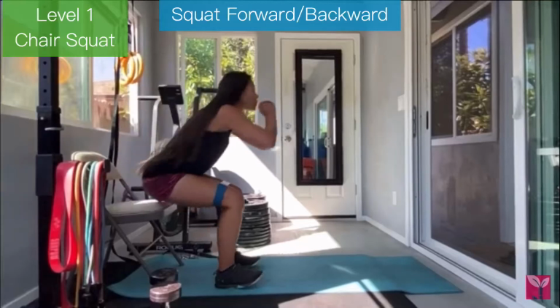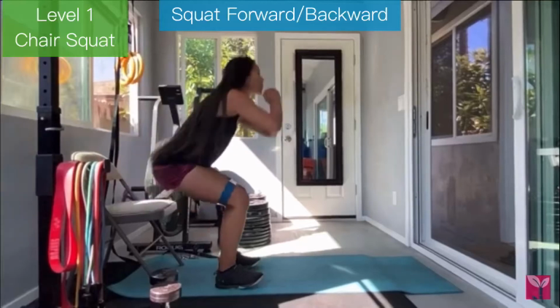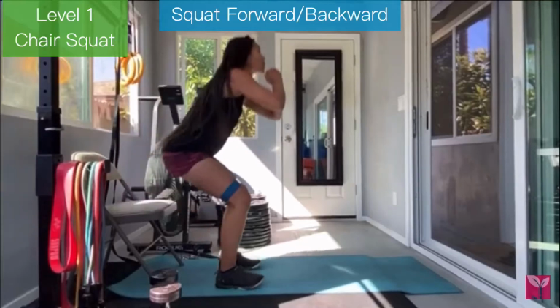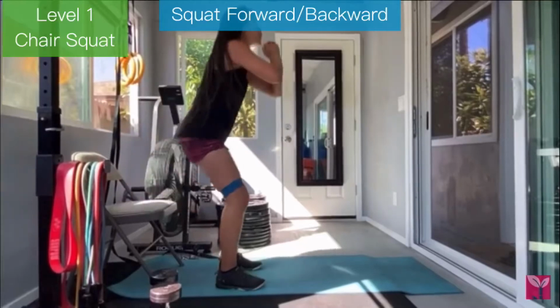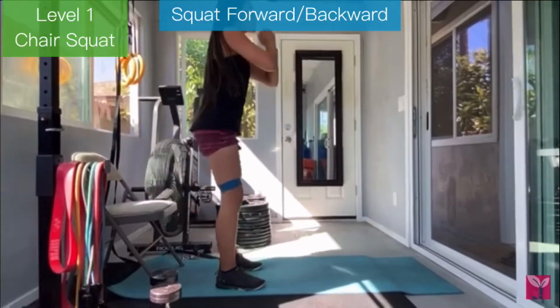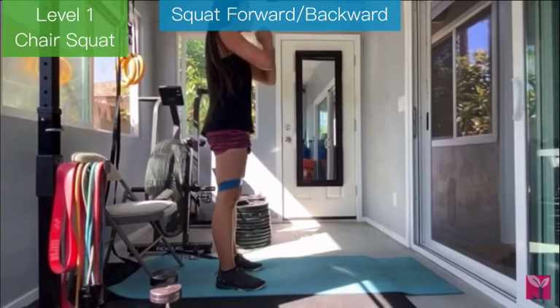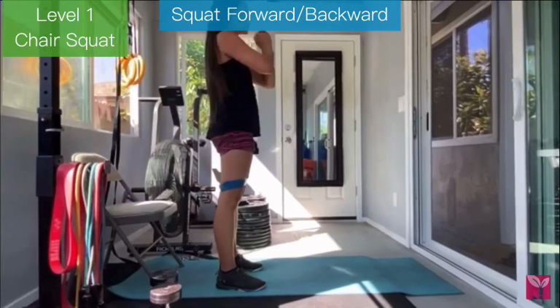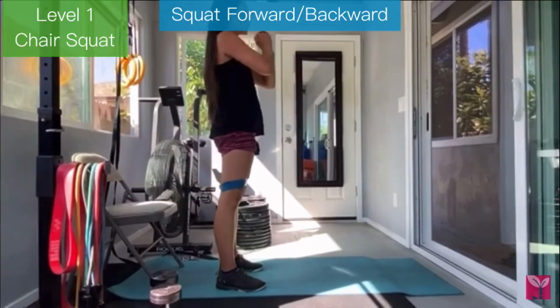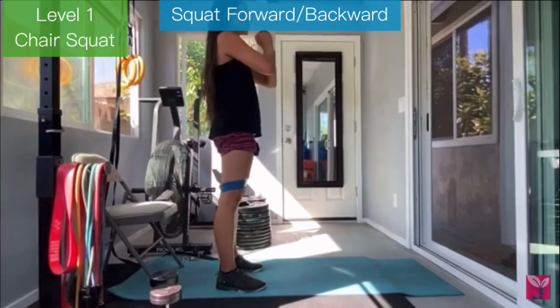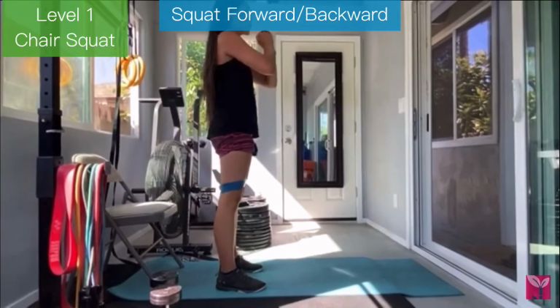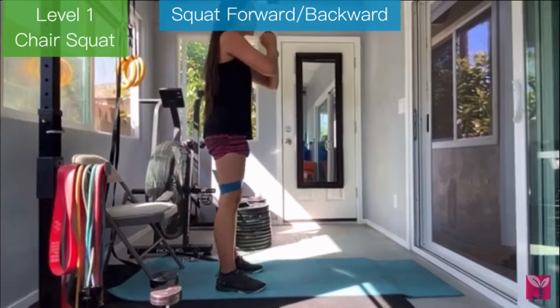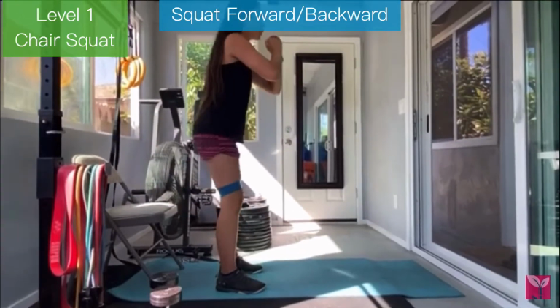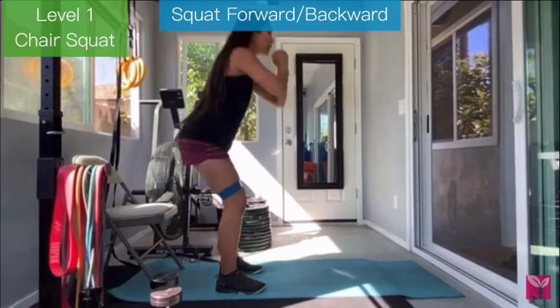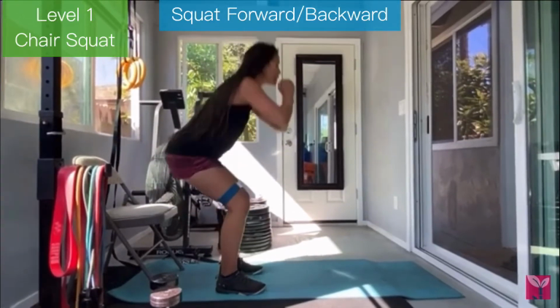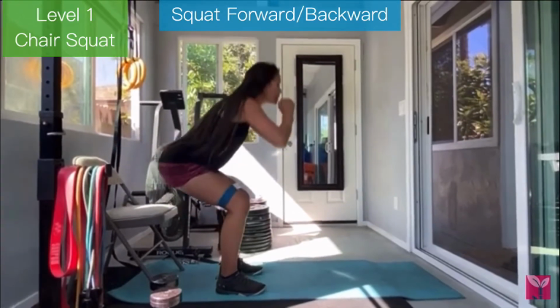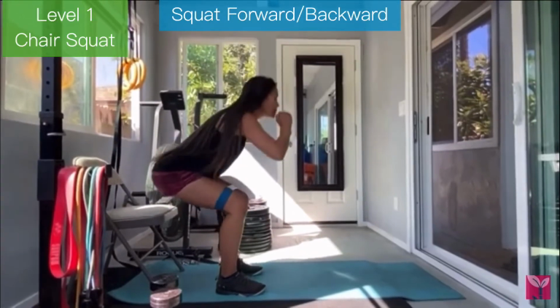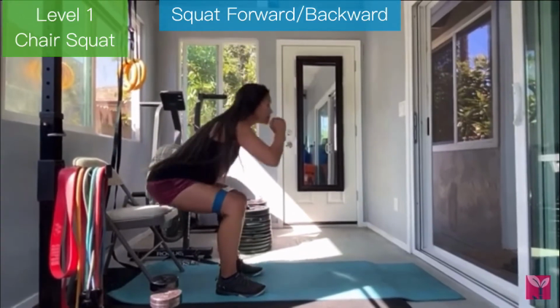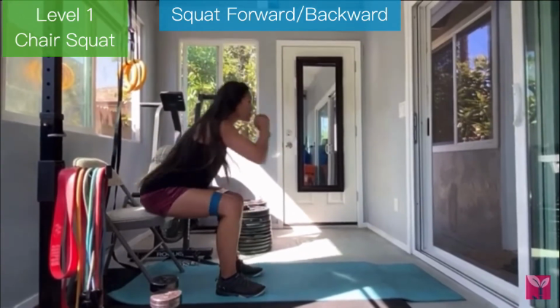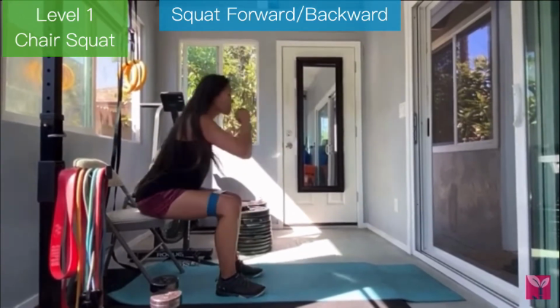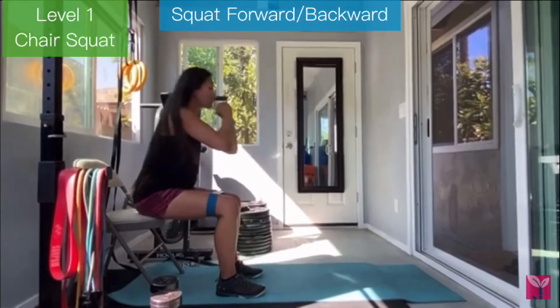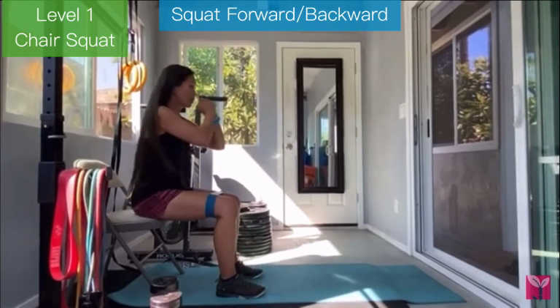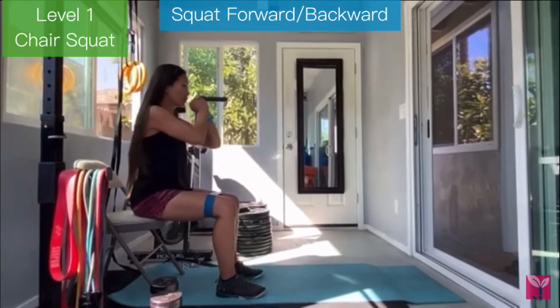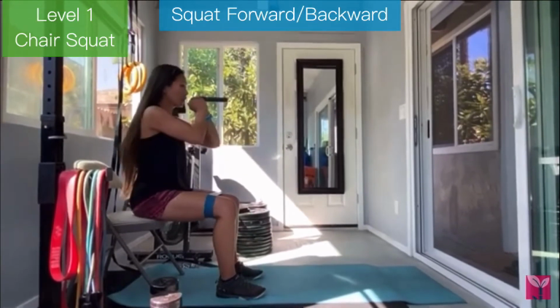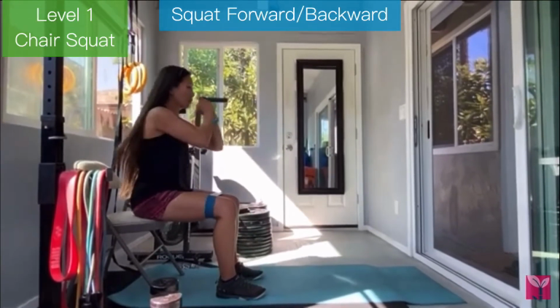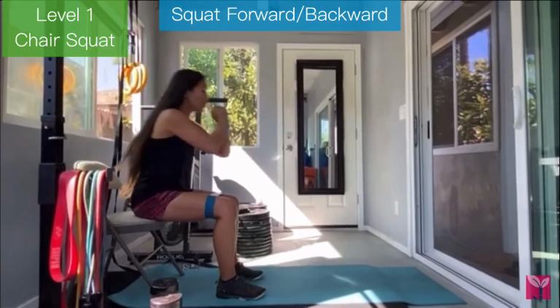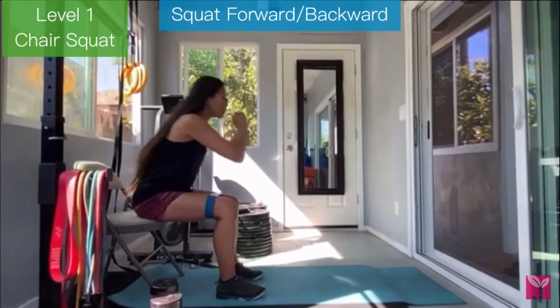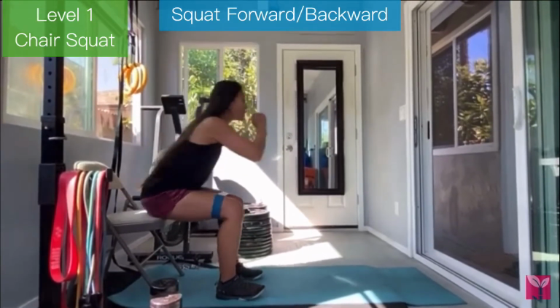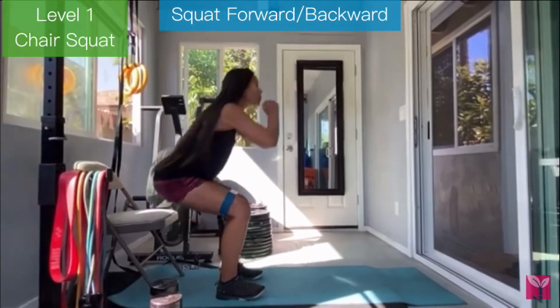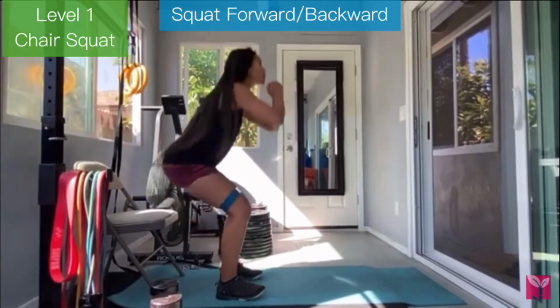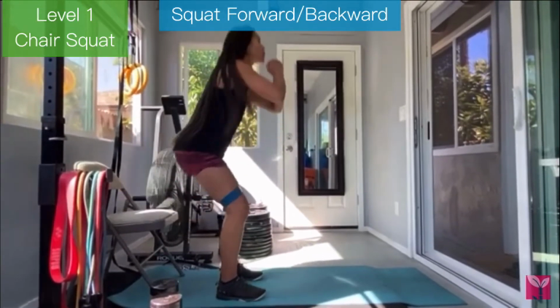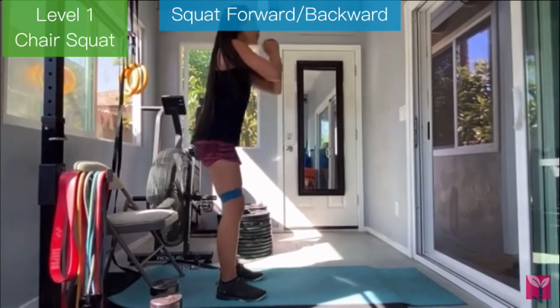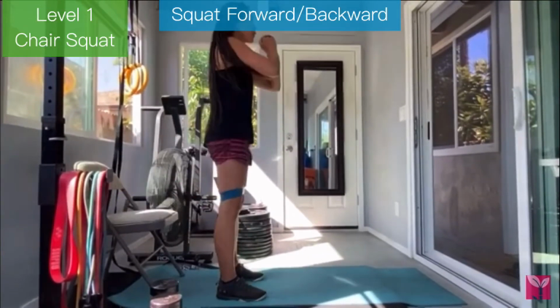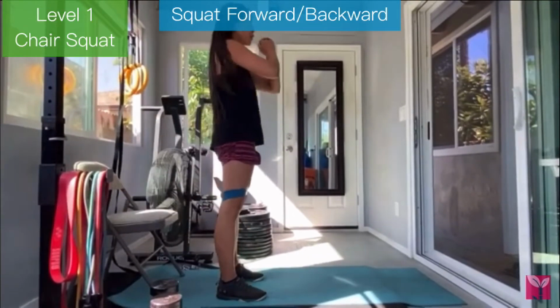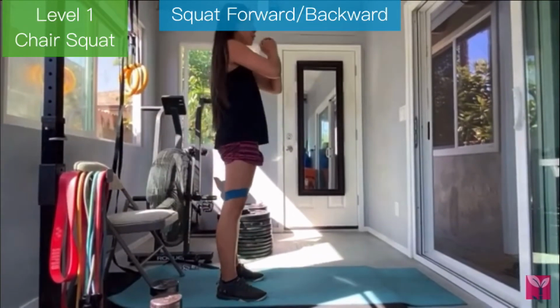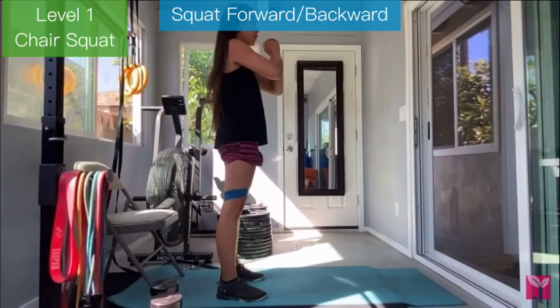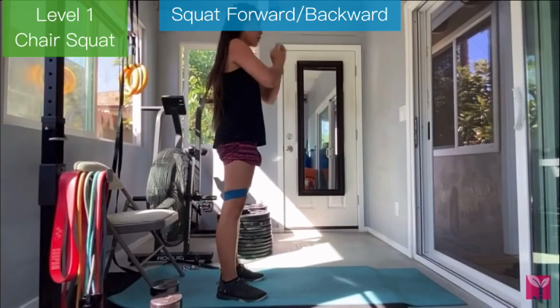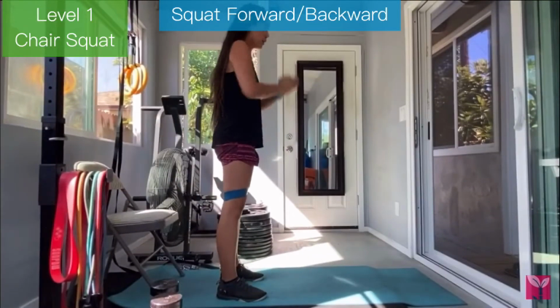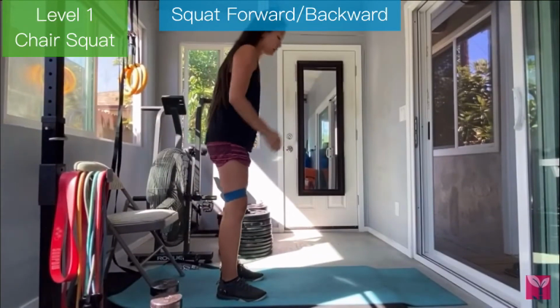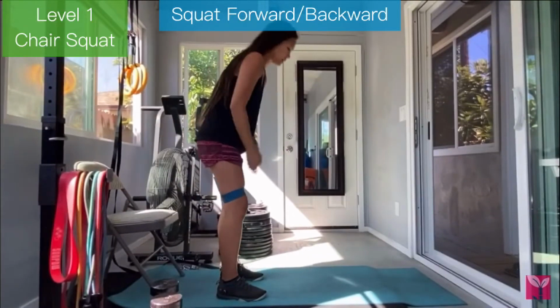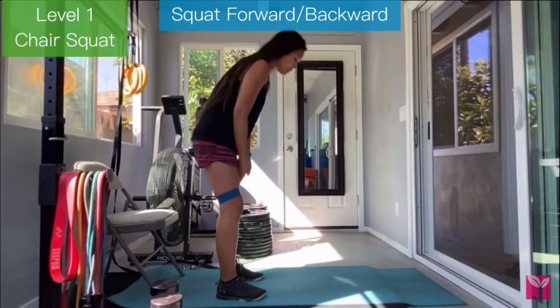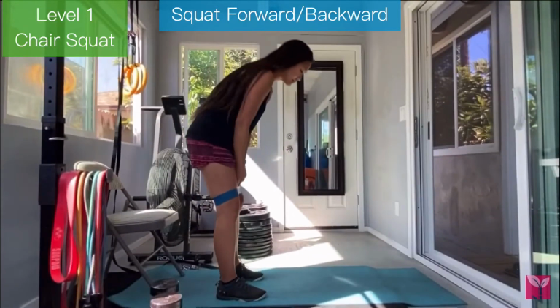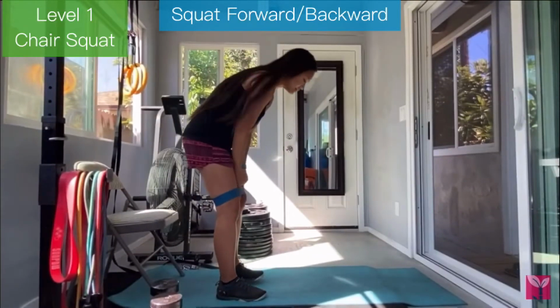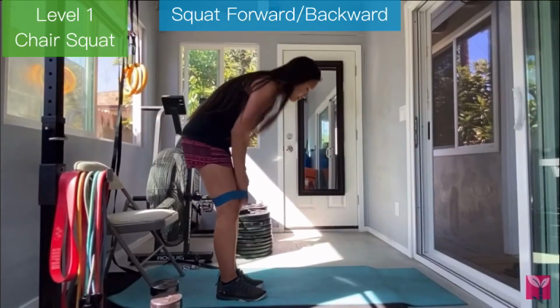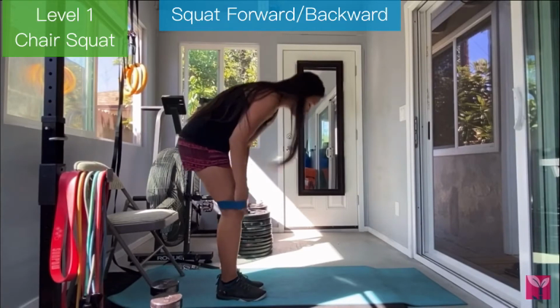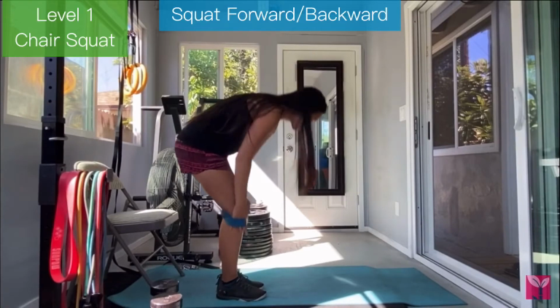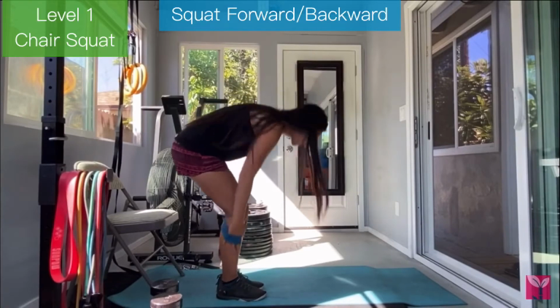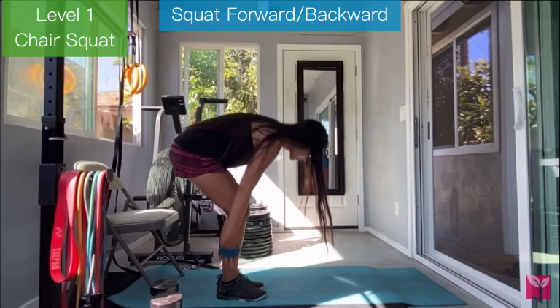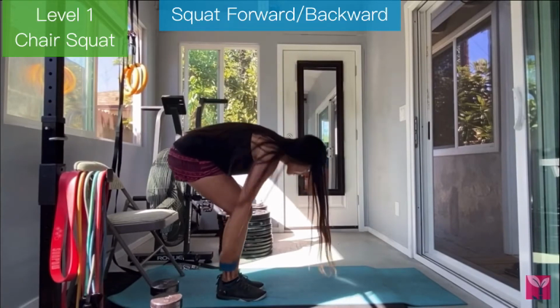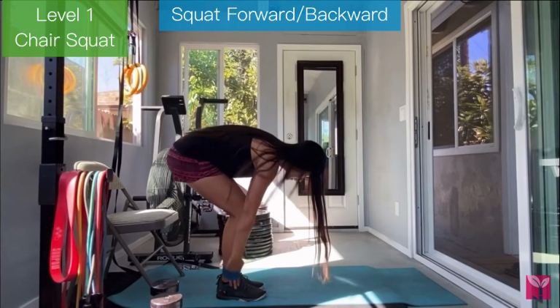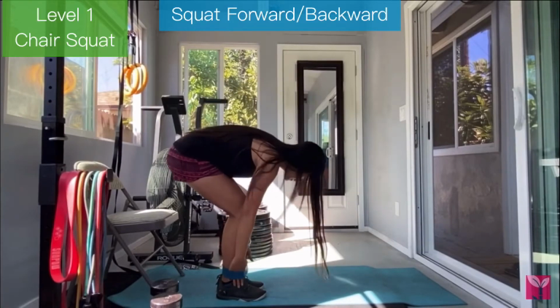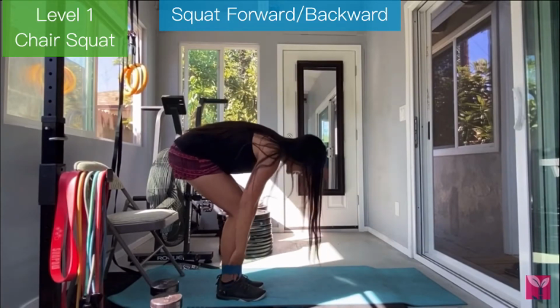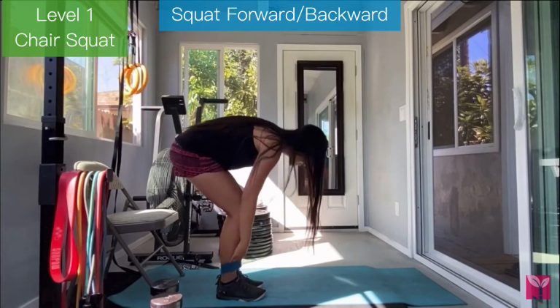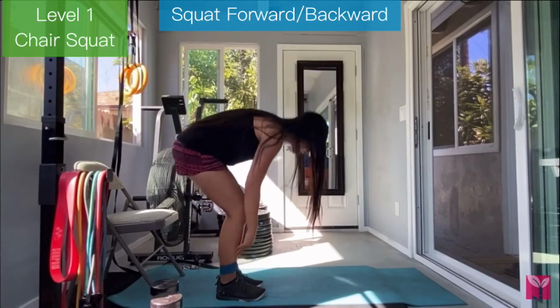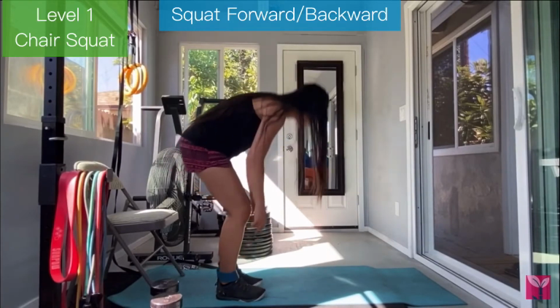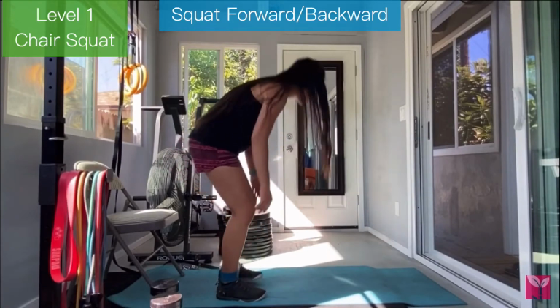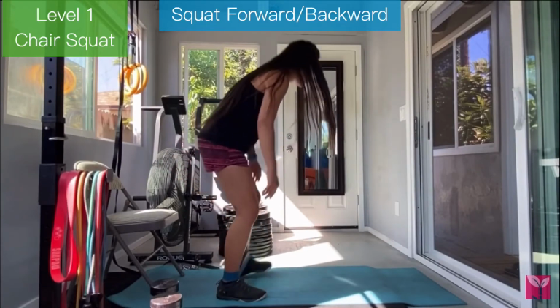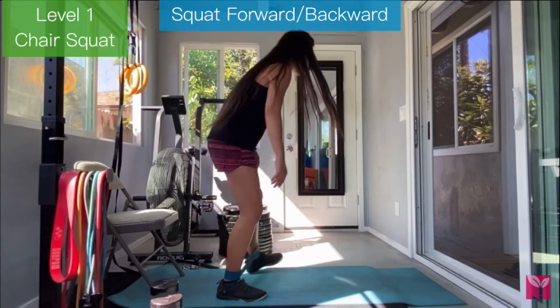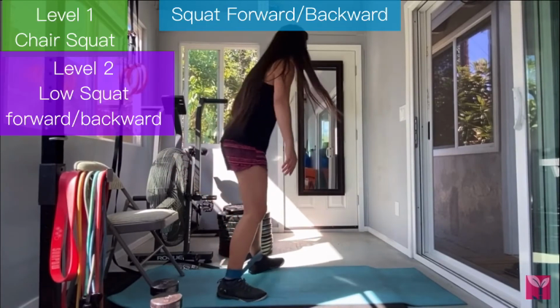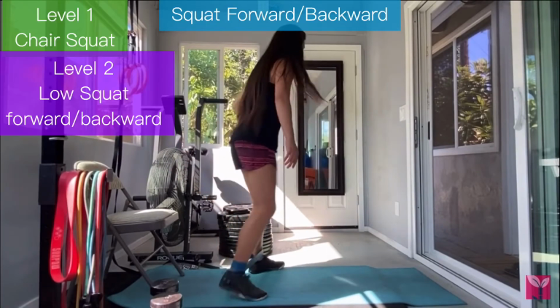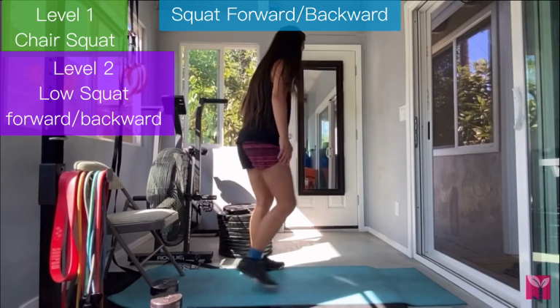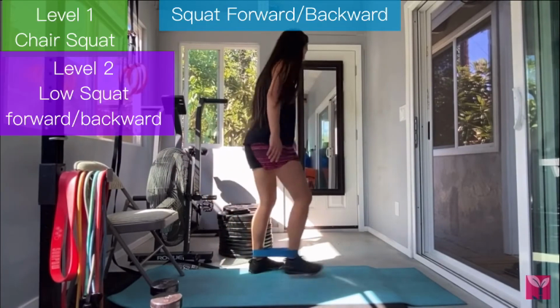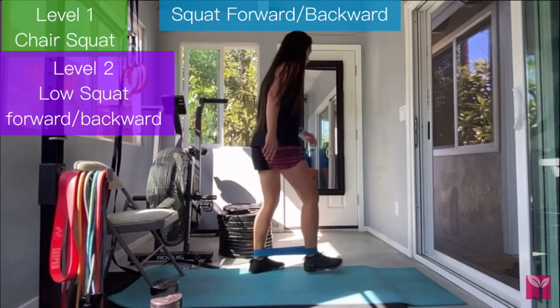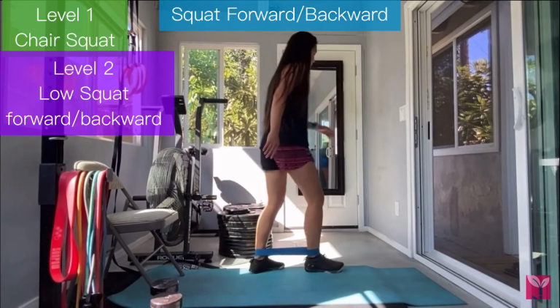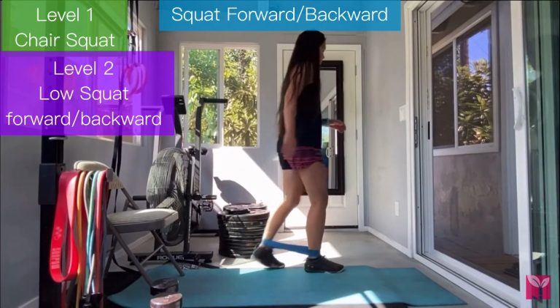Level 1 is a chair squat. You're going to sit in a chair and stand tall, squeeze your butt at the top. You can have a weight in your hand, a band above your knees.